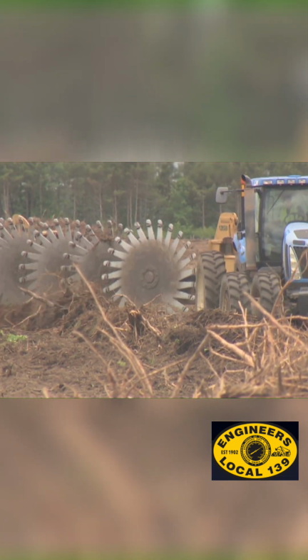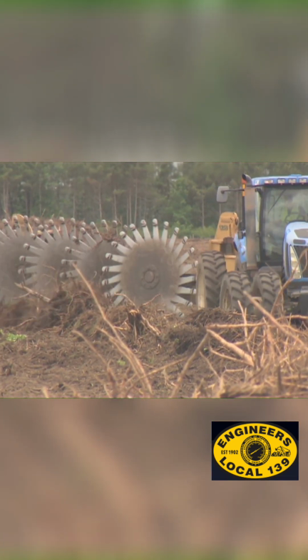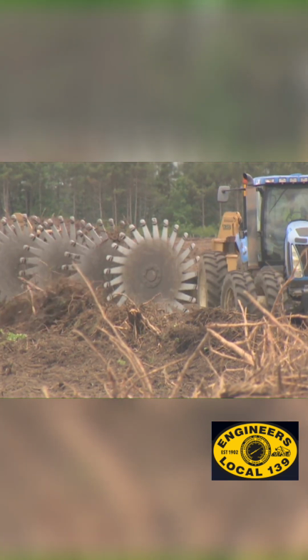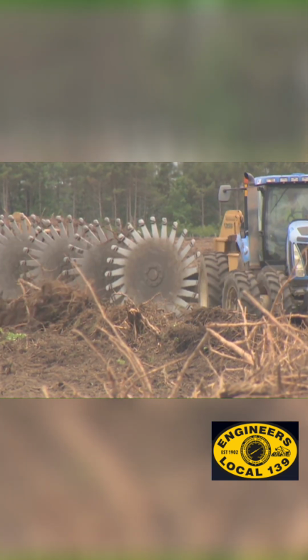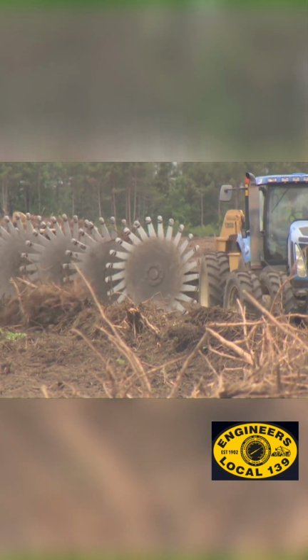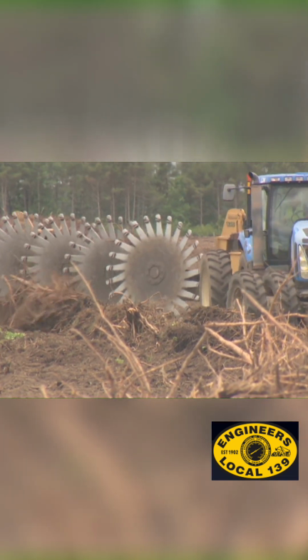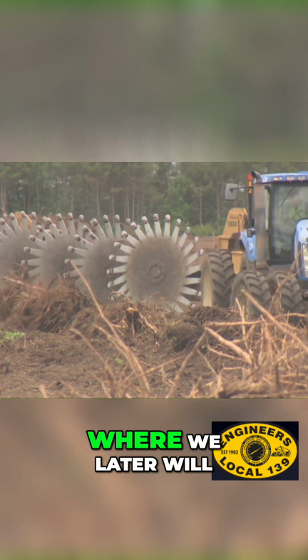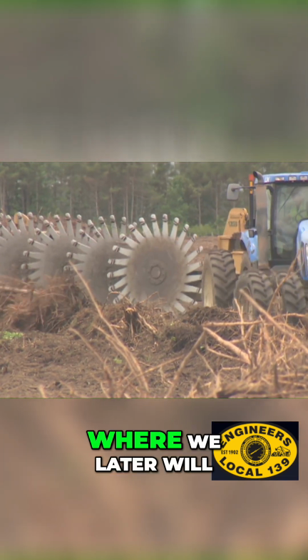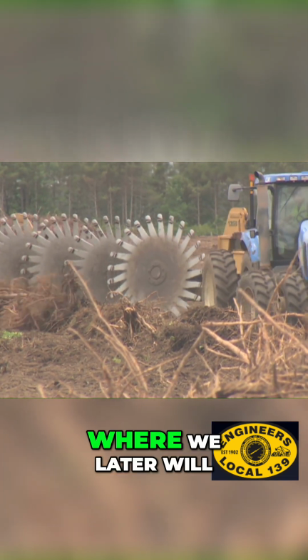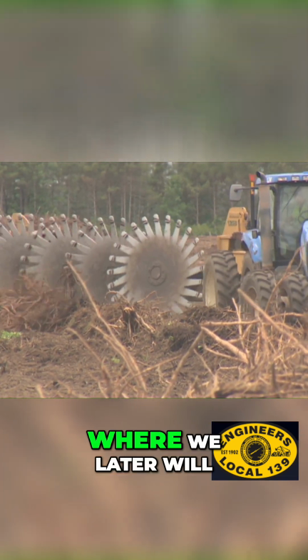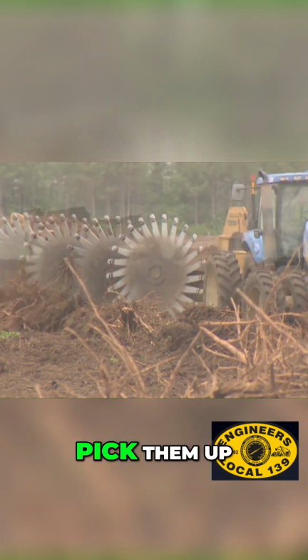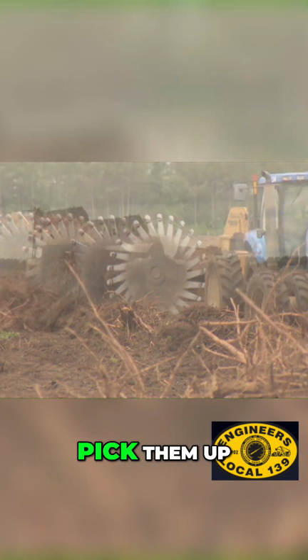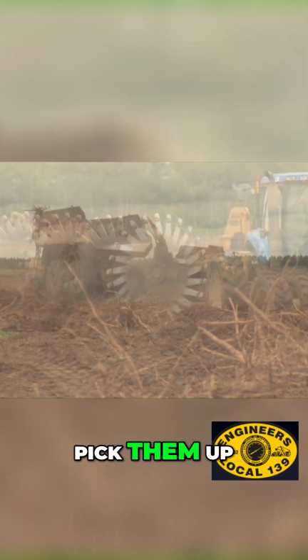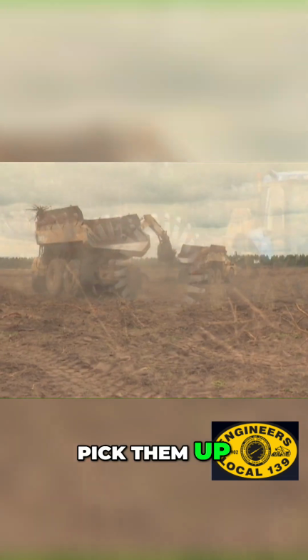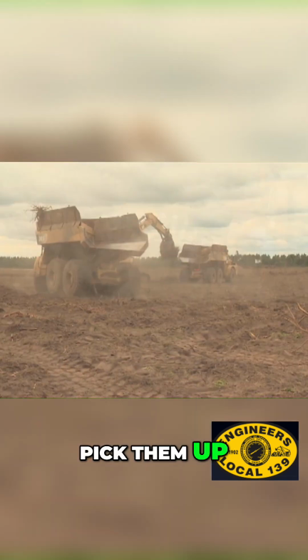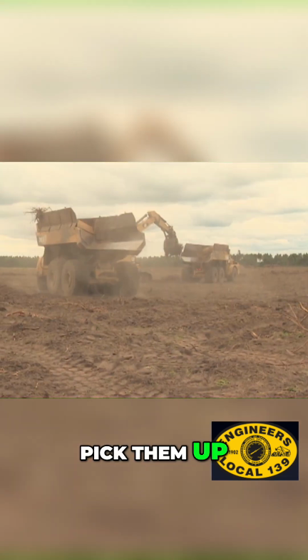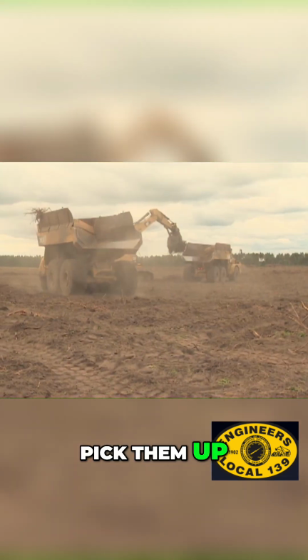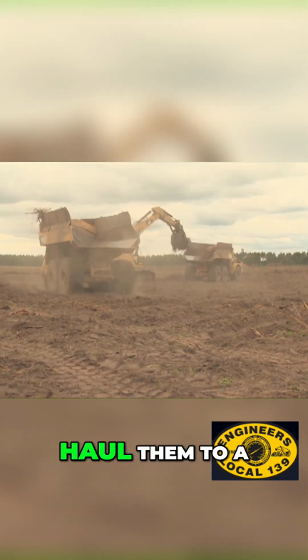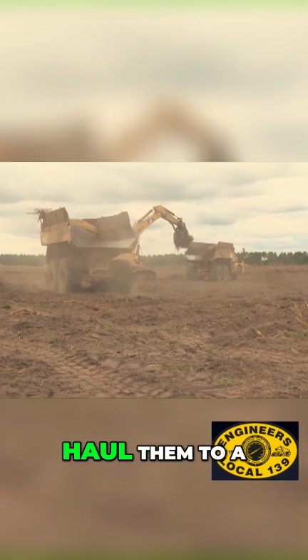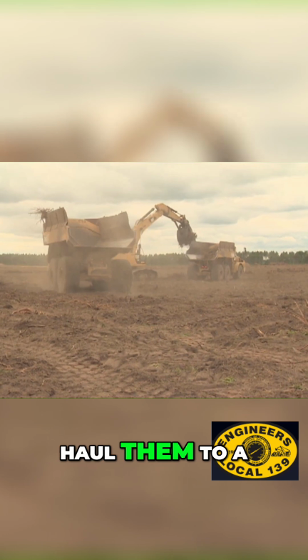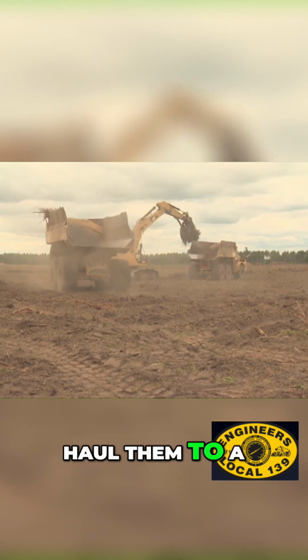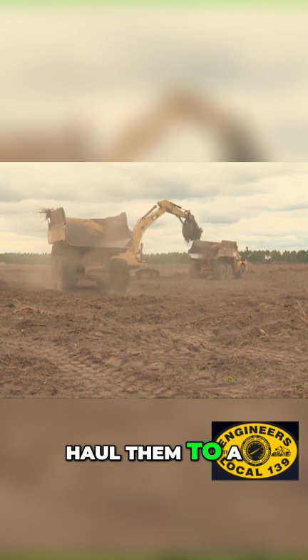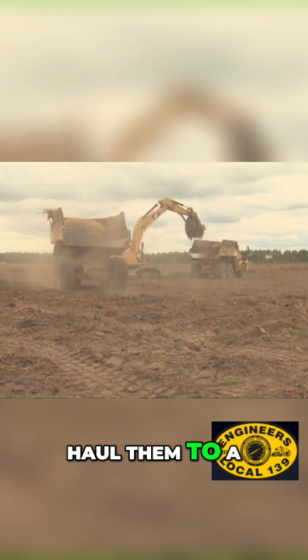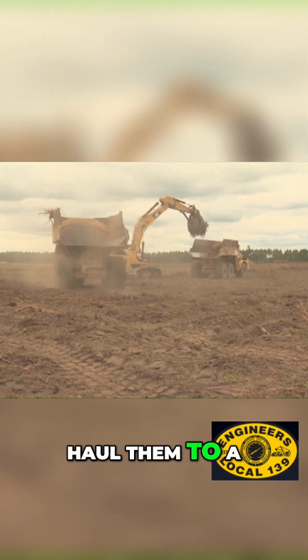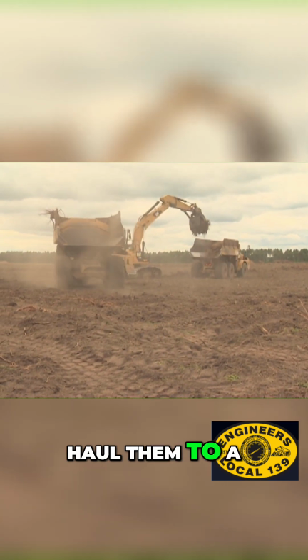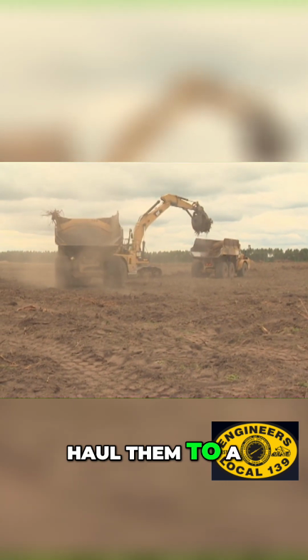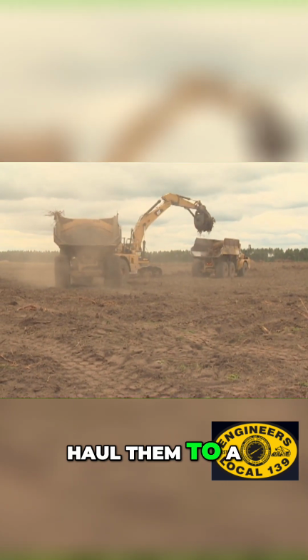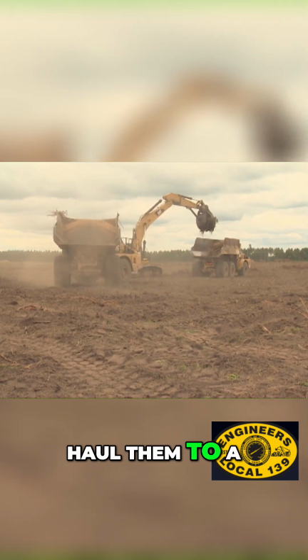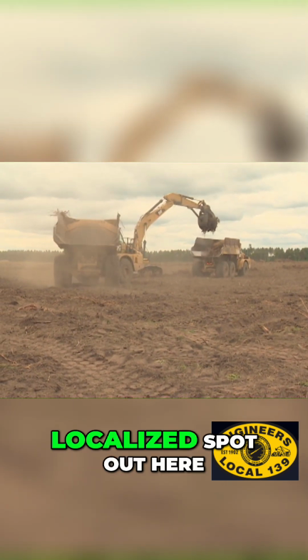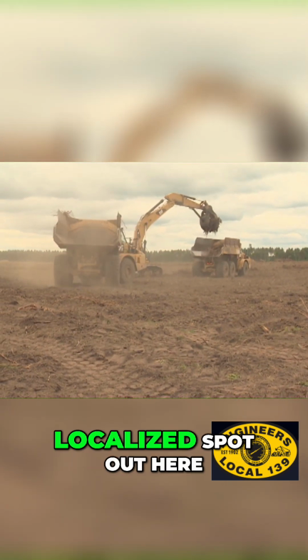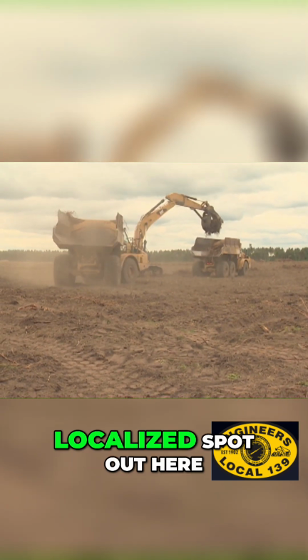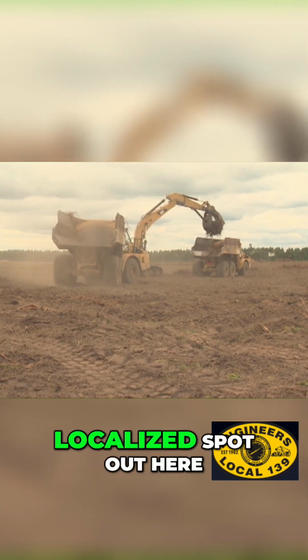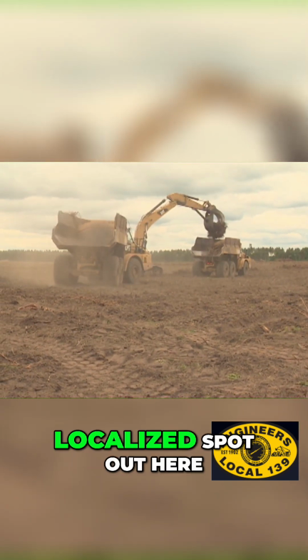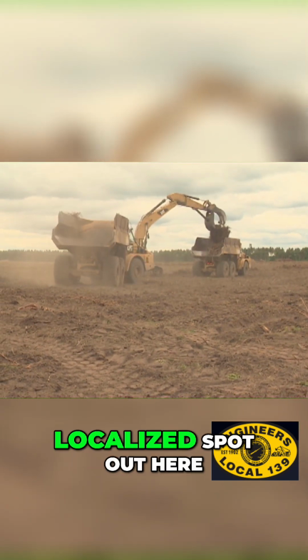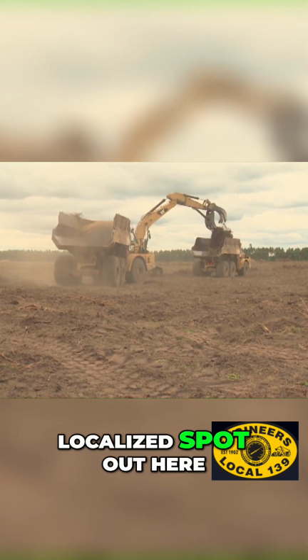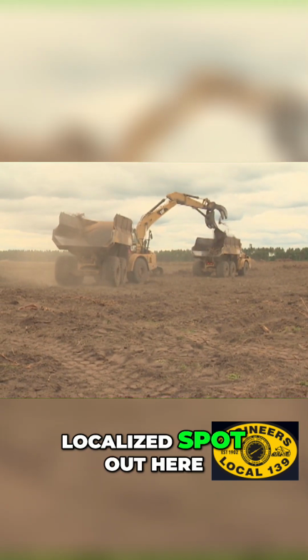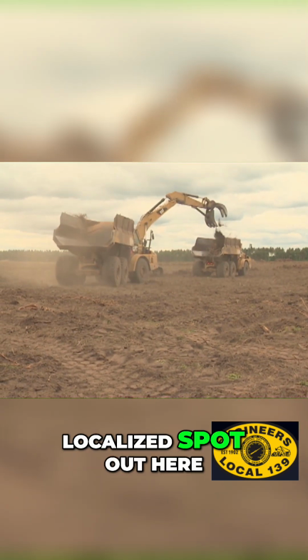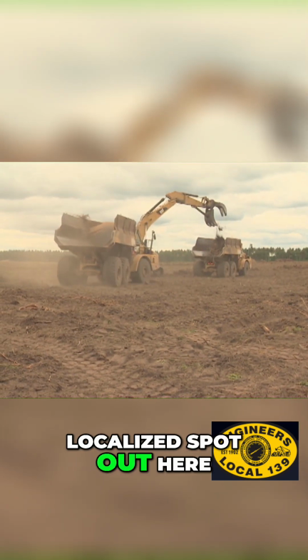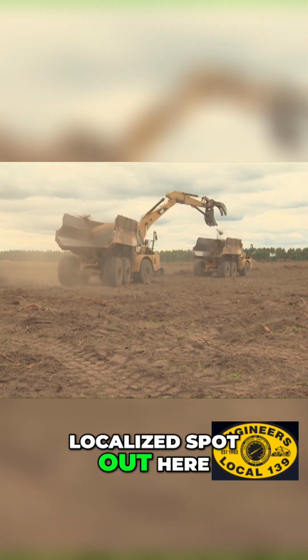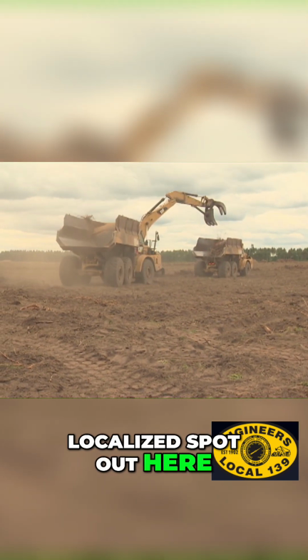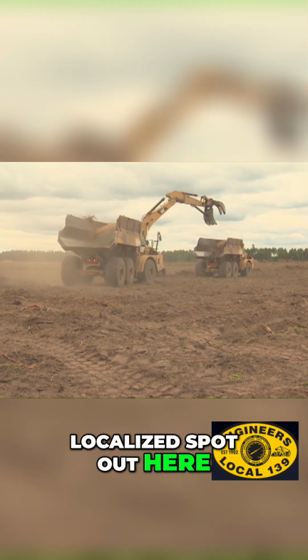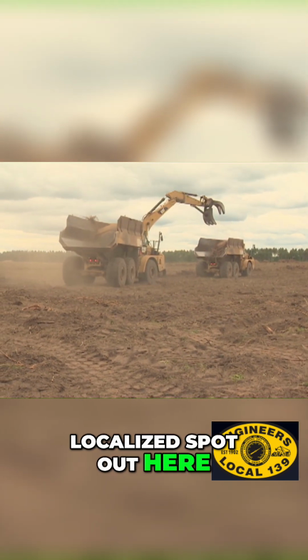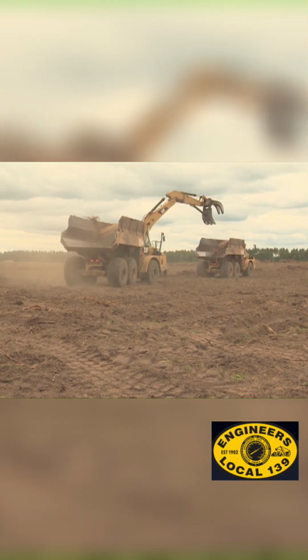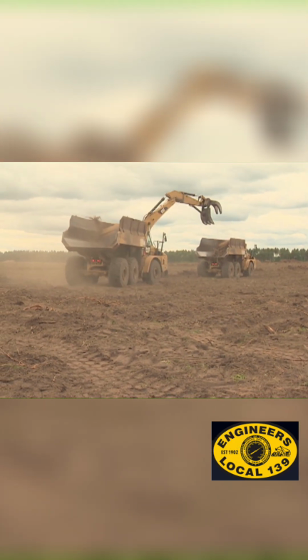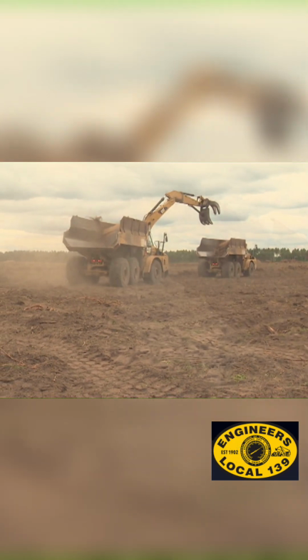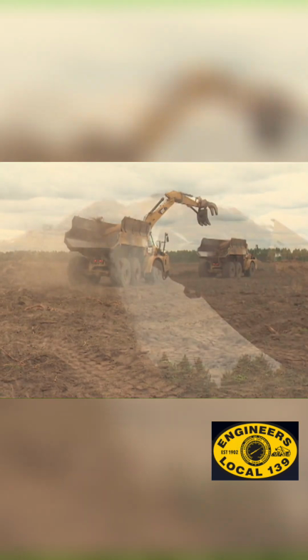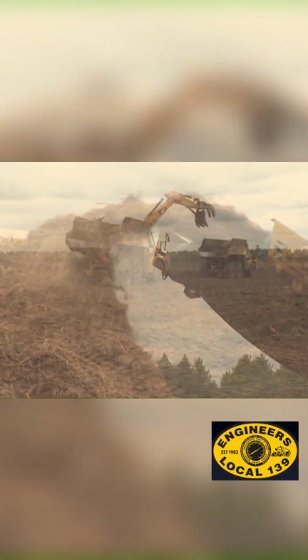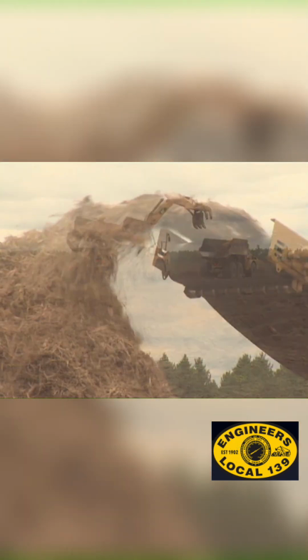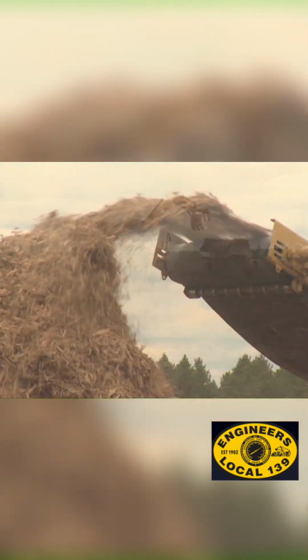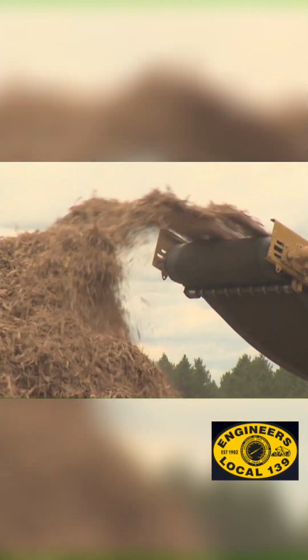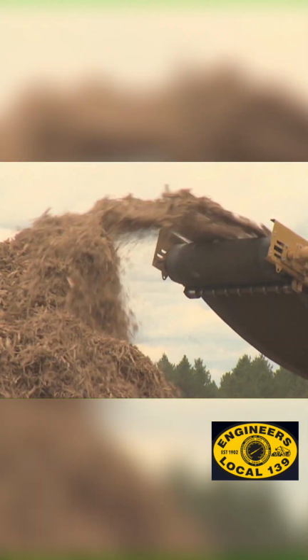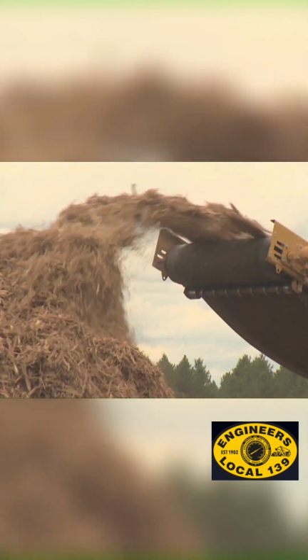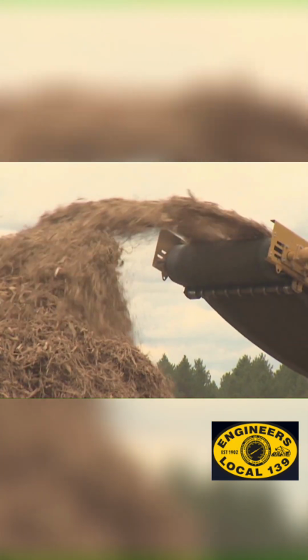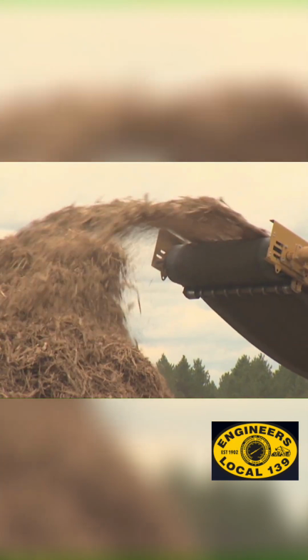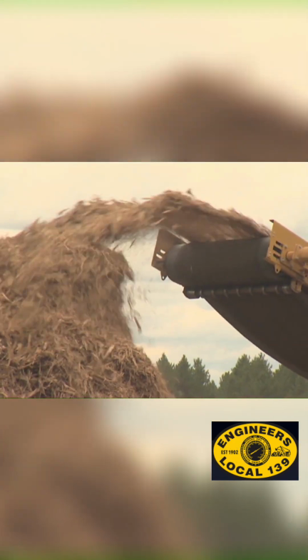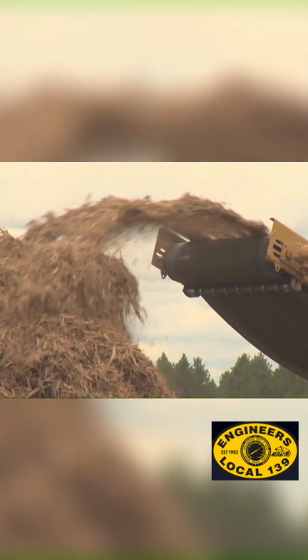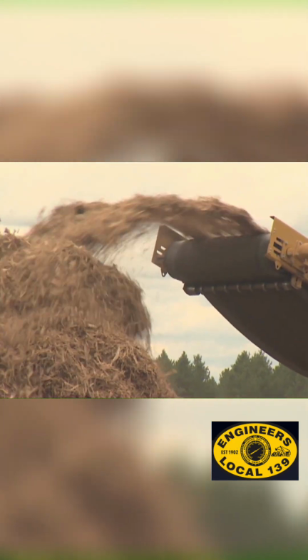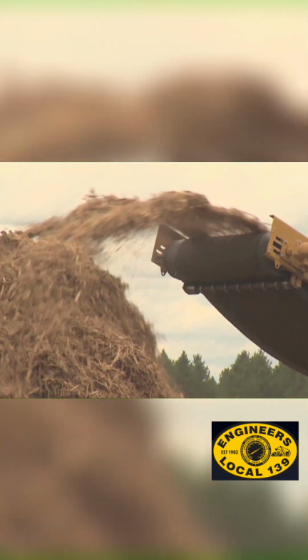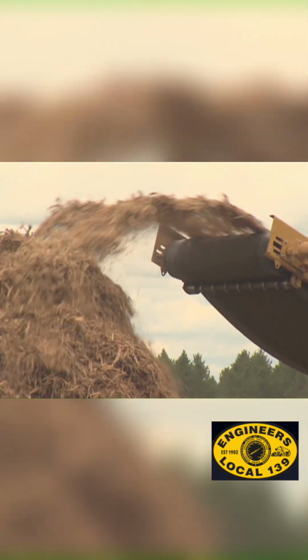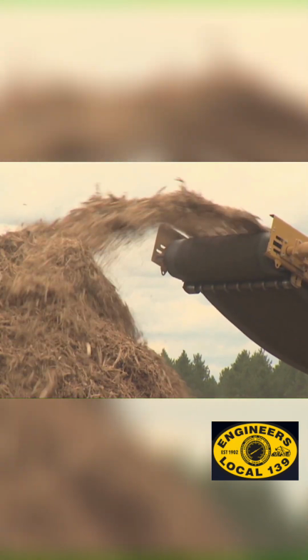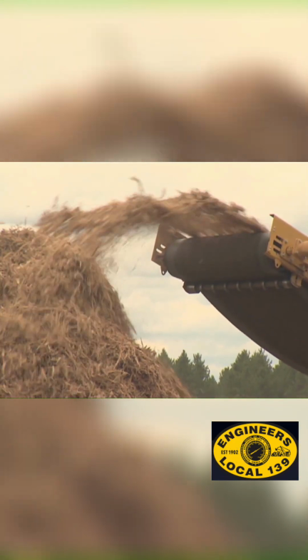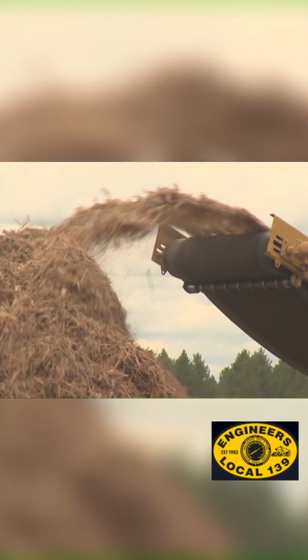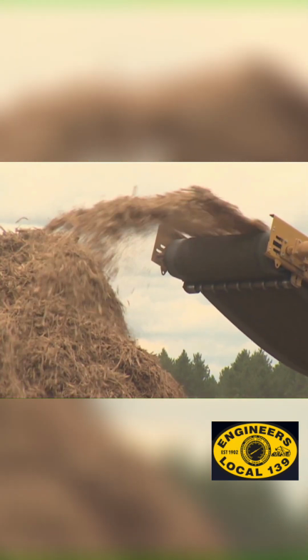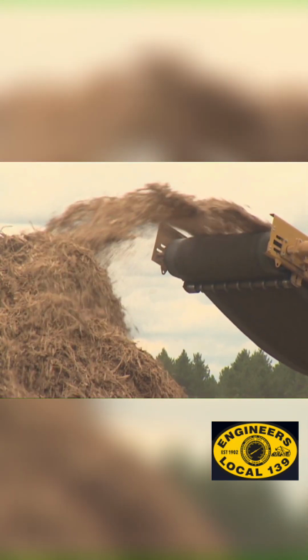Then we rake them into a windrow, where we later pick them up, haul them to a localized spot on site, grind them, and haul them off.